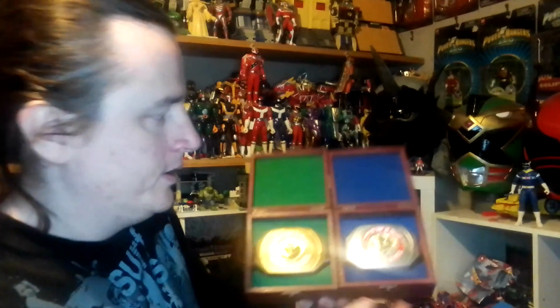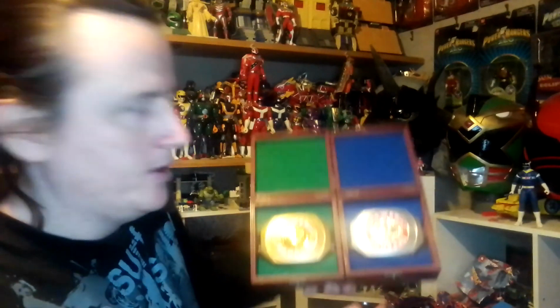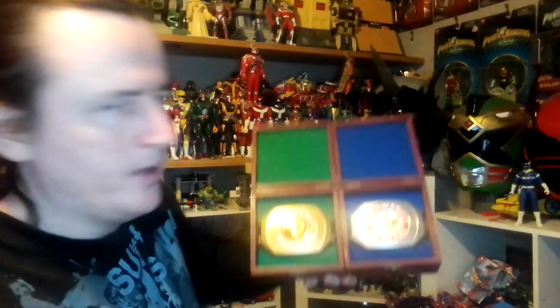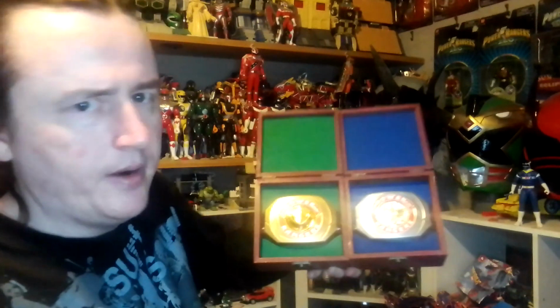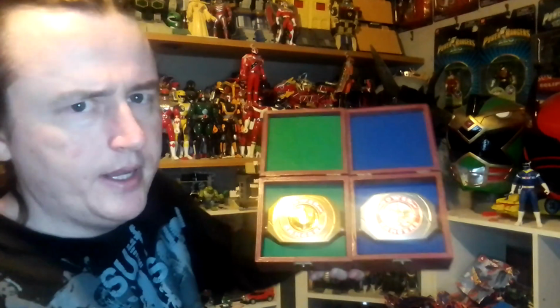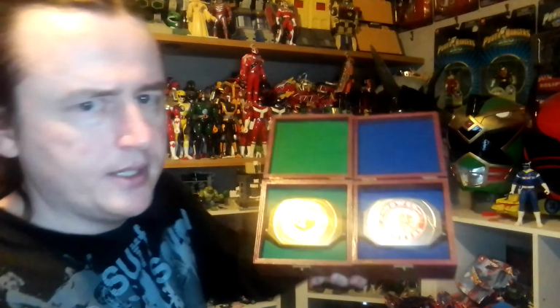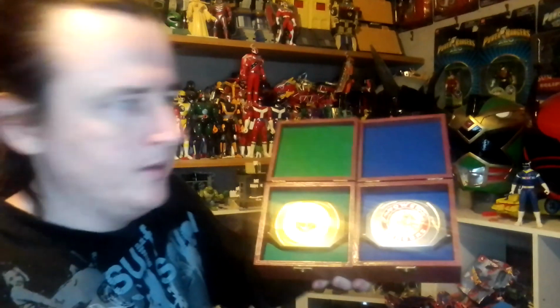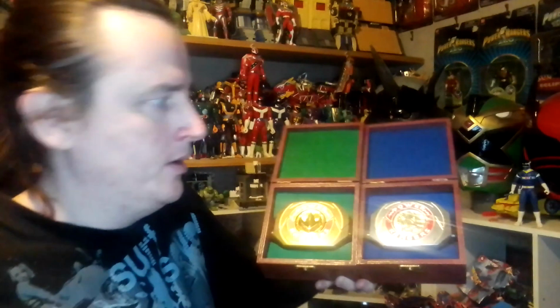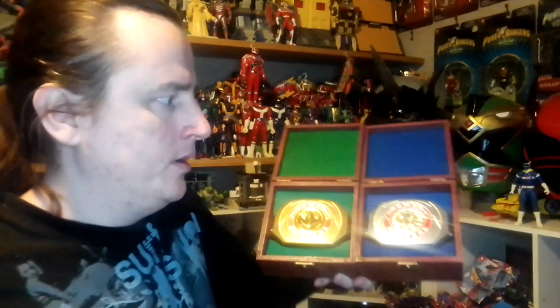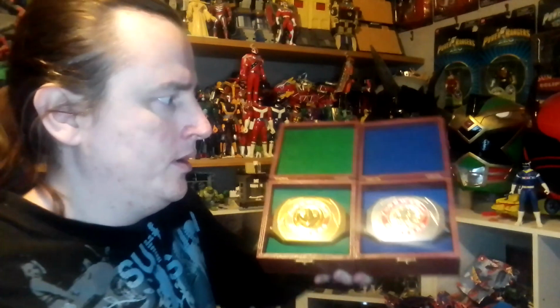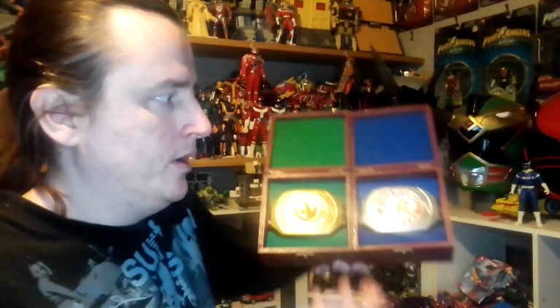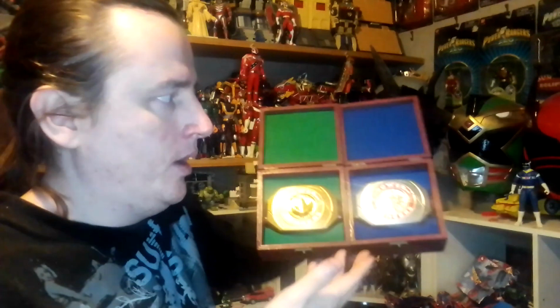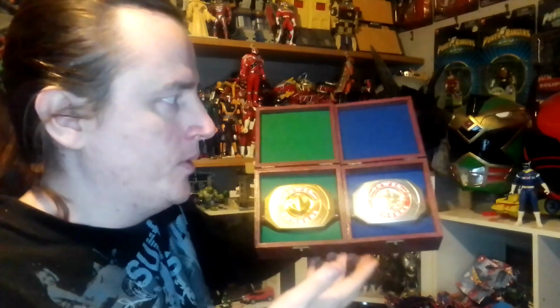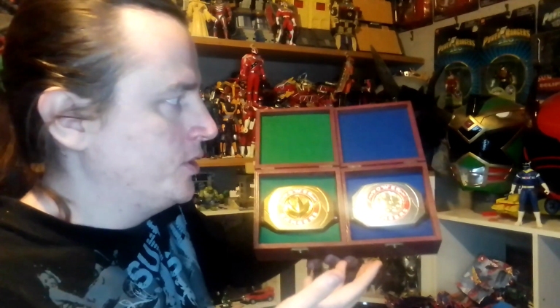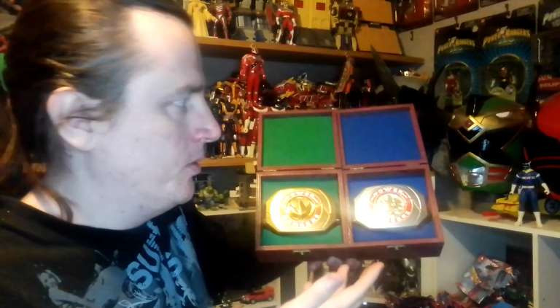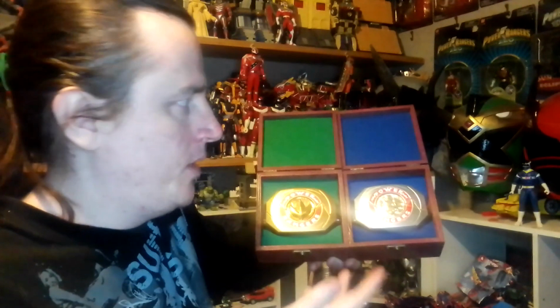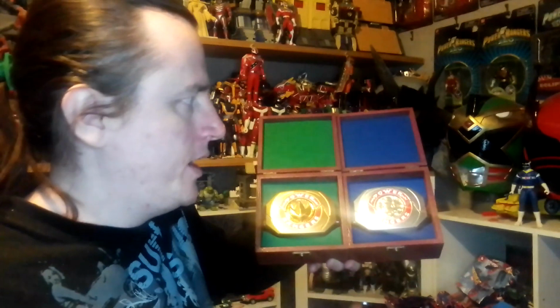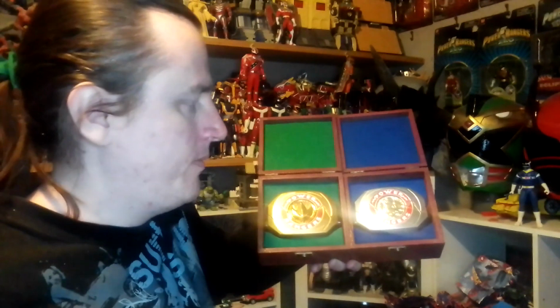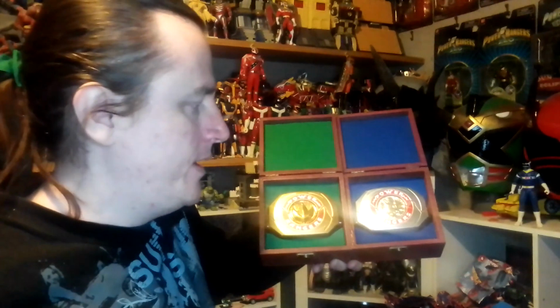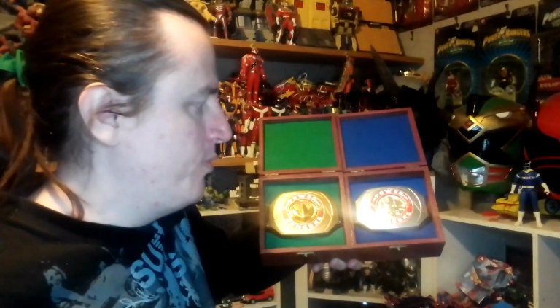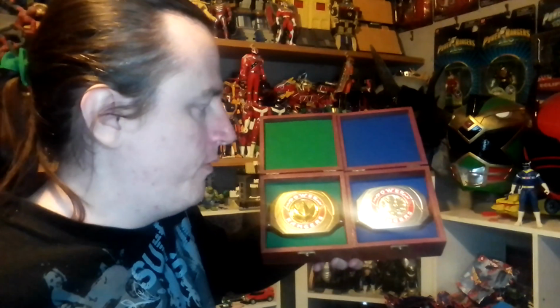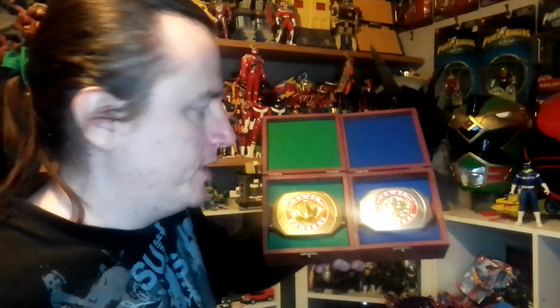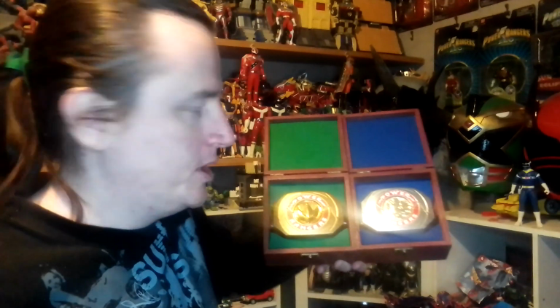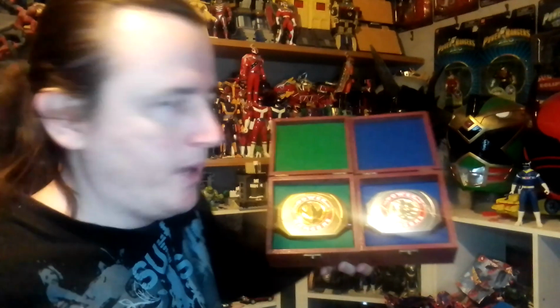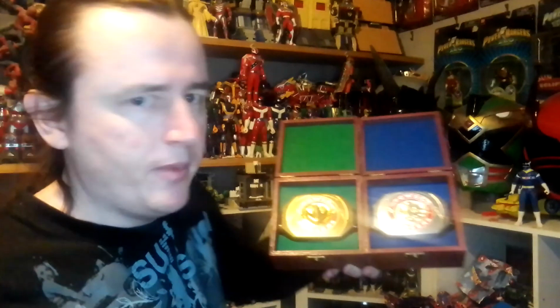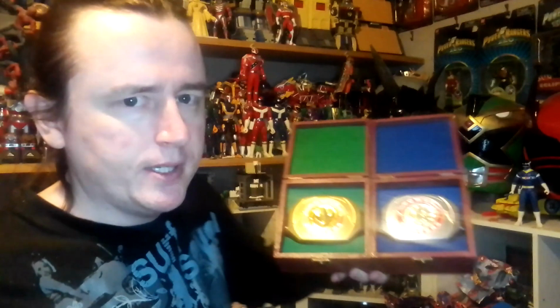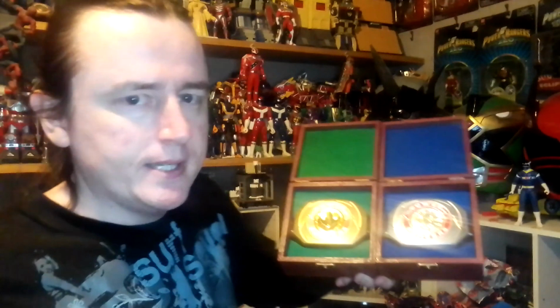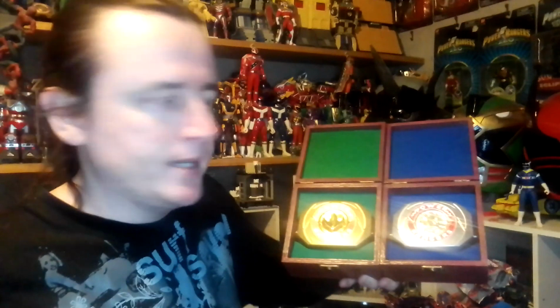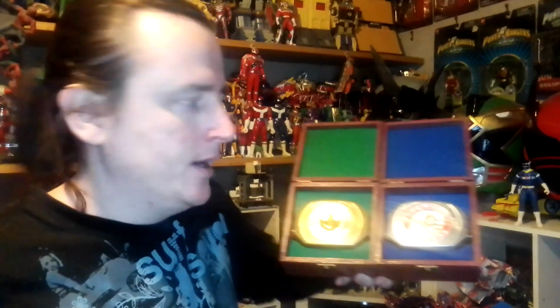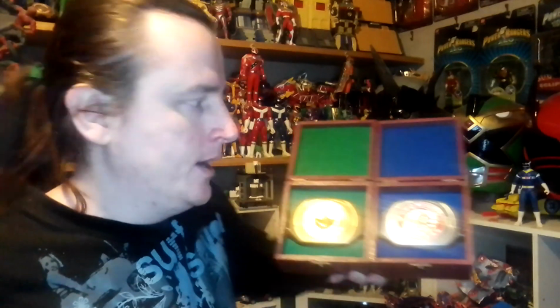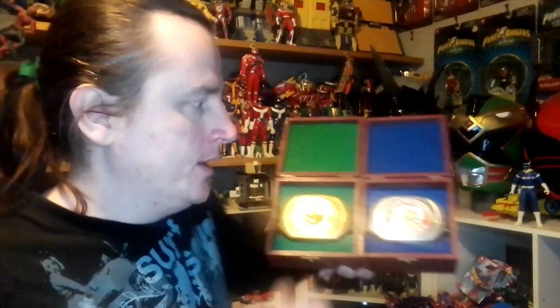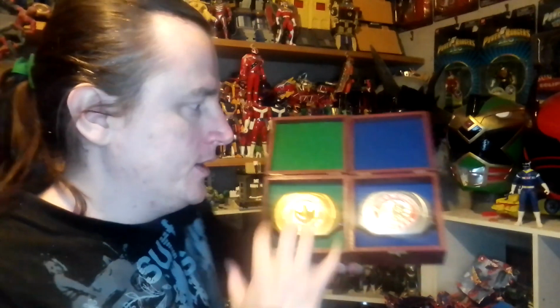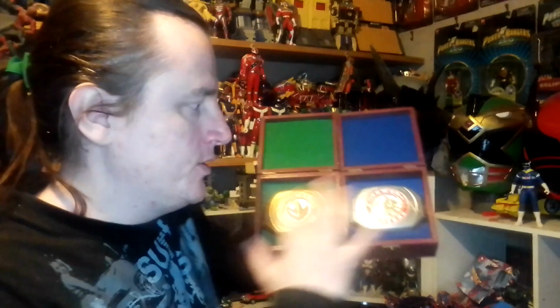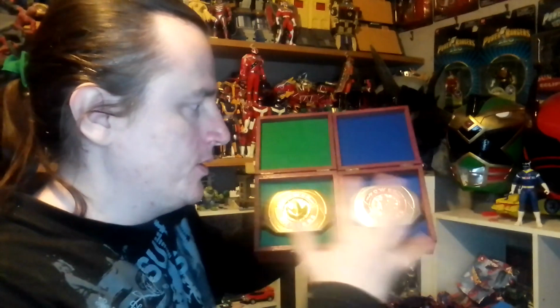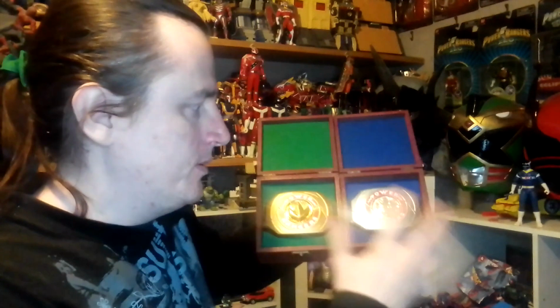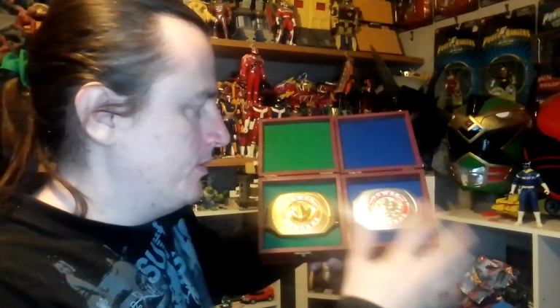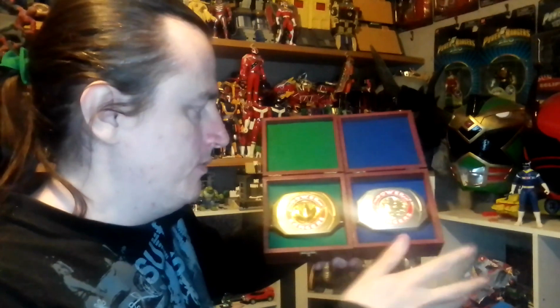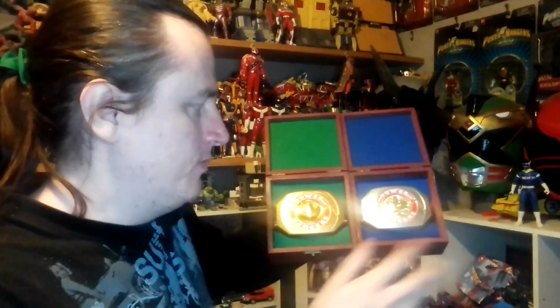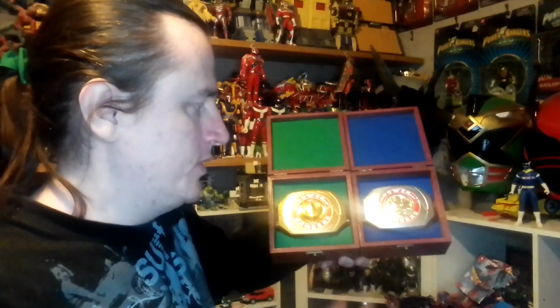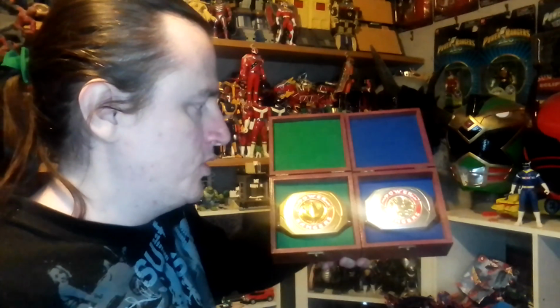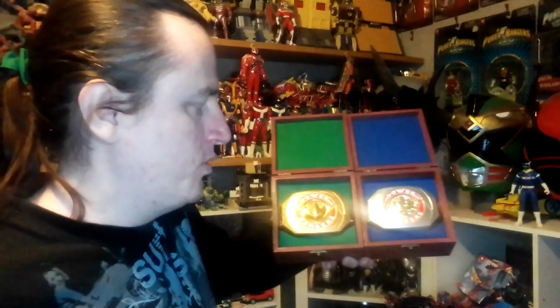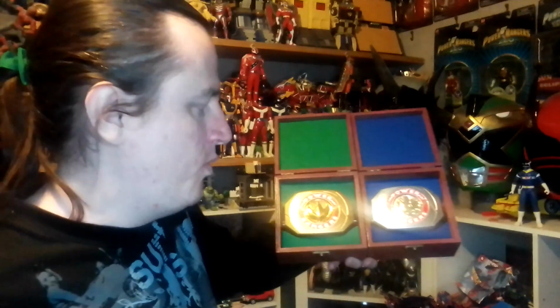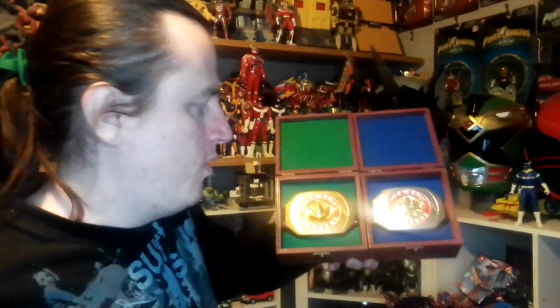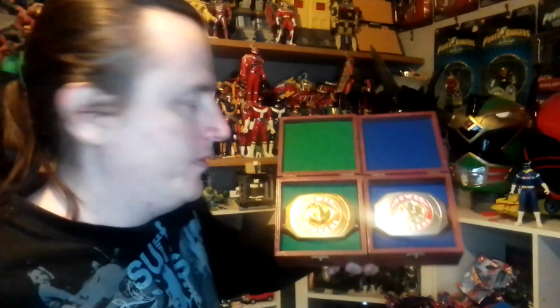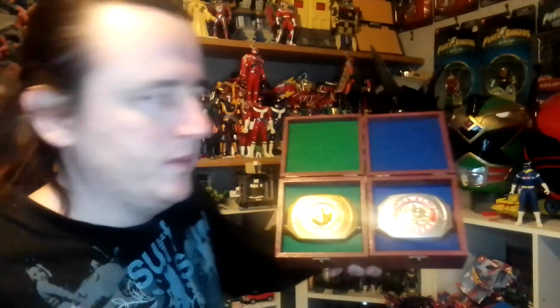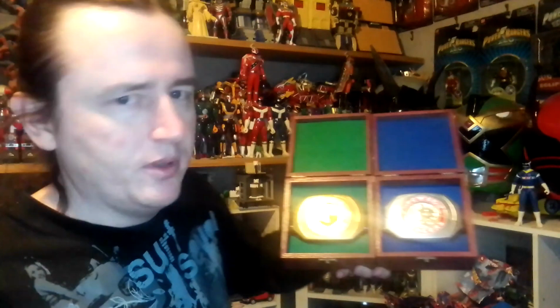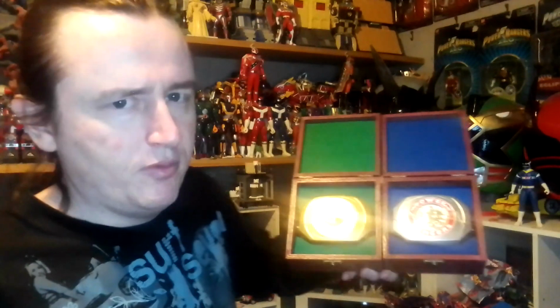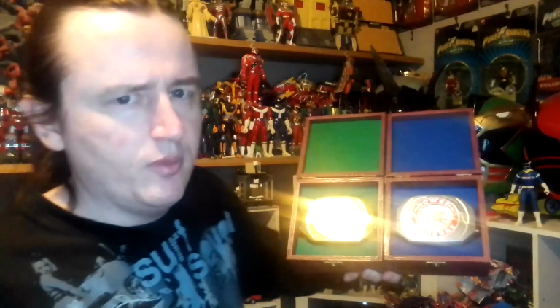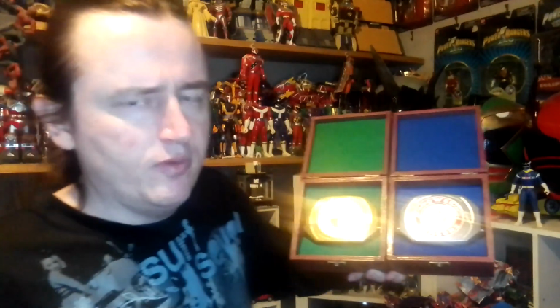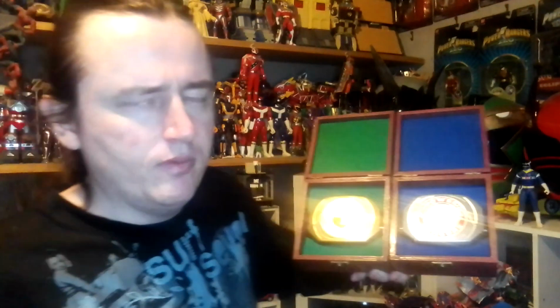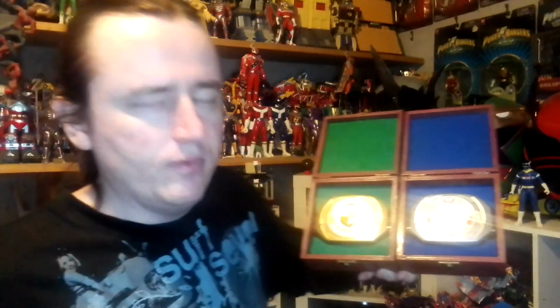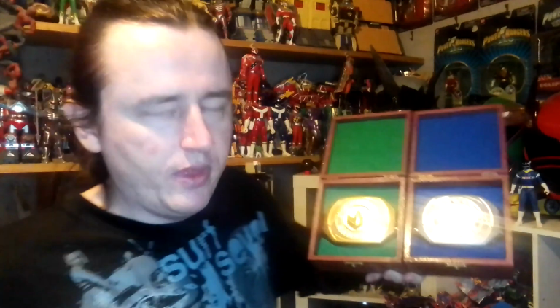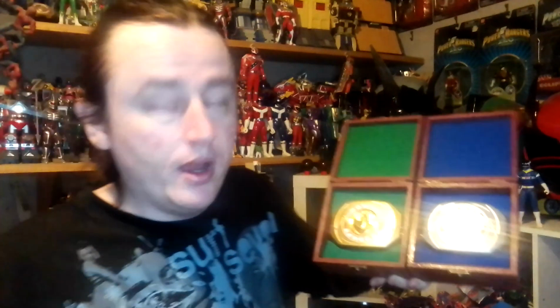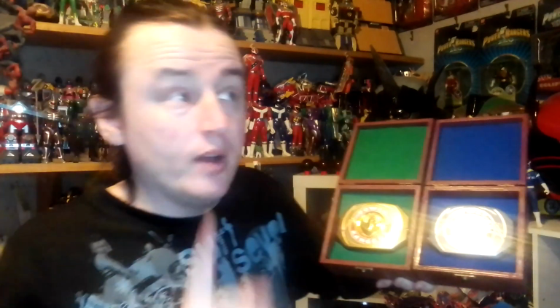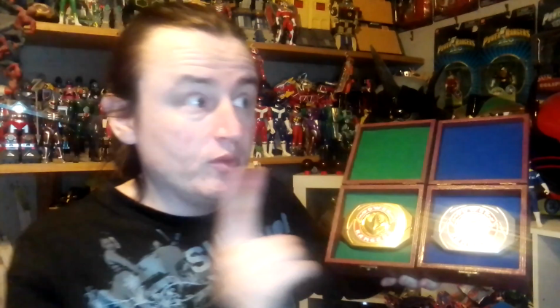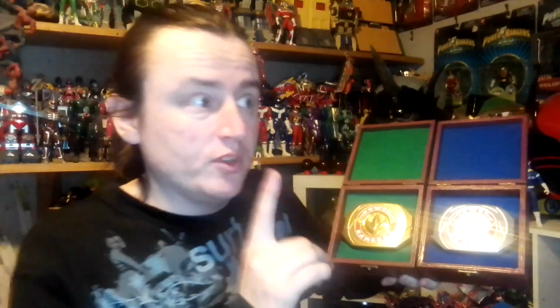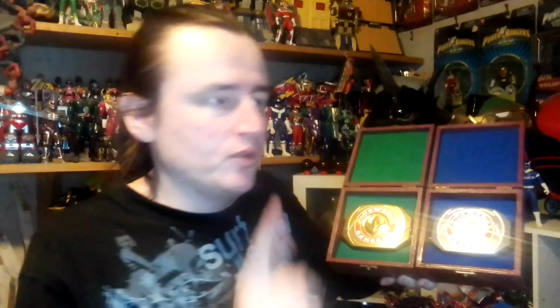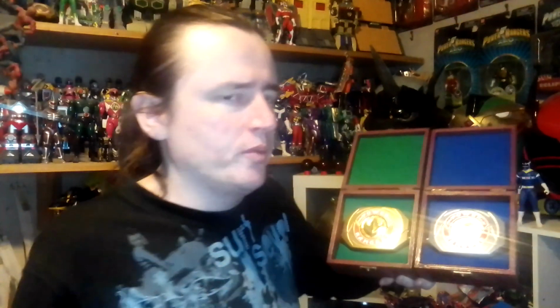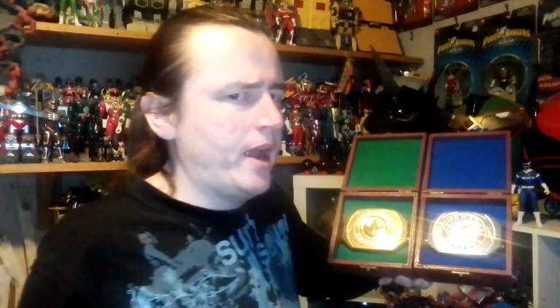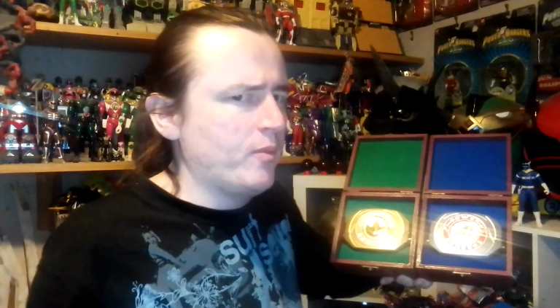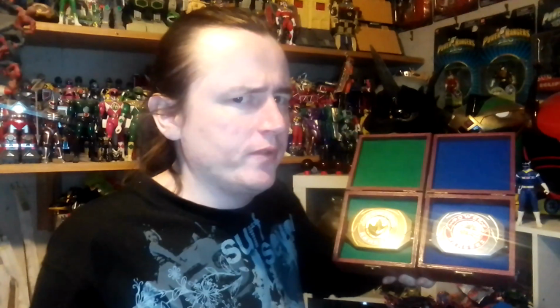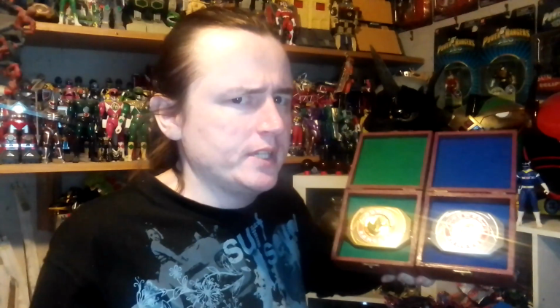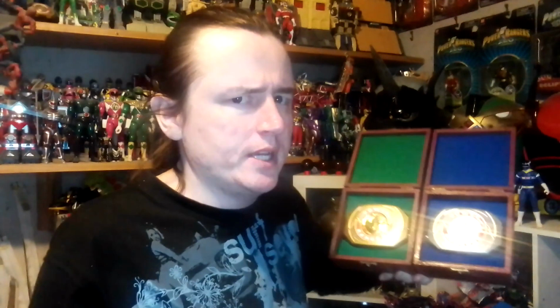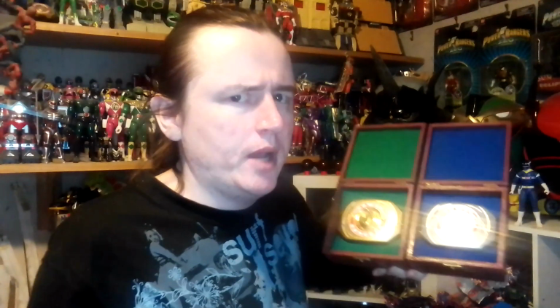So there it is — original 93 Morpher Display Boxes. Restored Morpher with the restored pair Morpher in it.